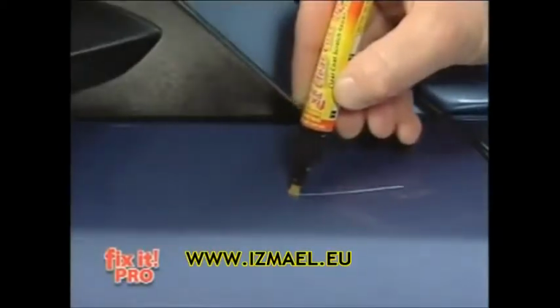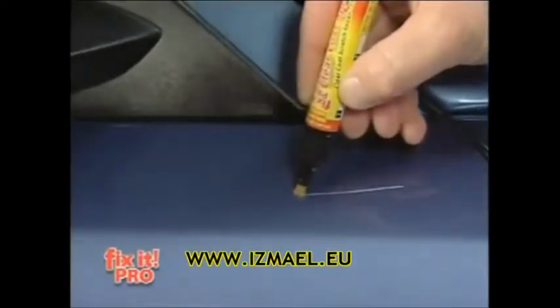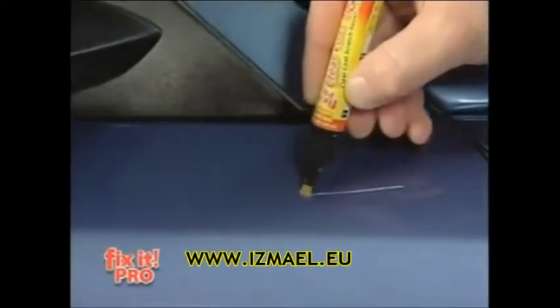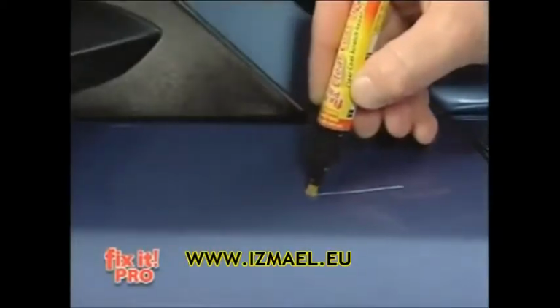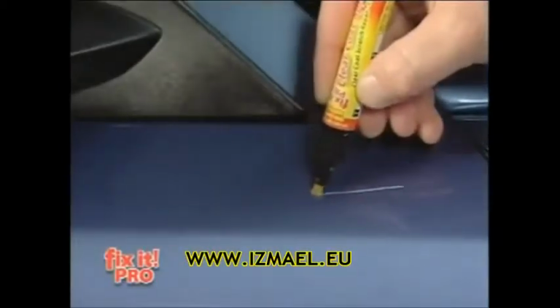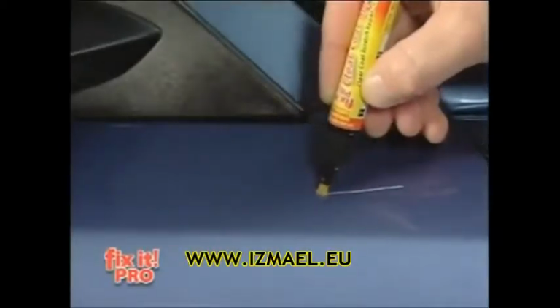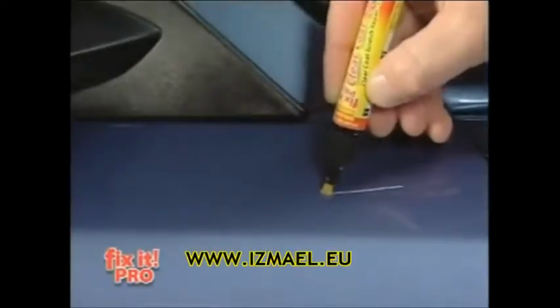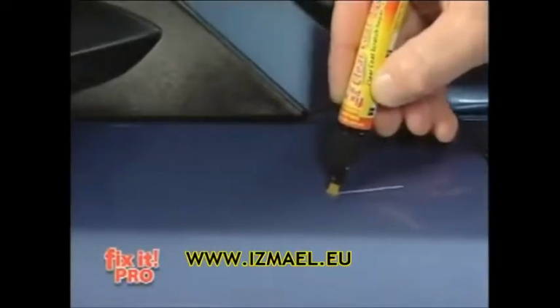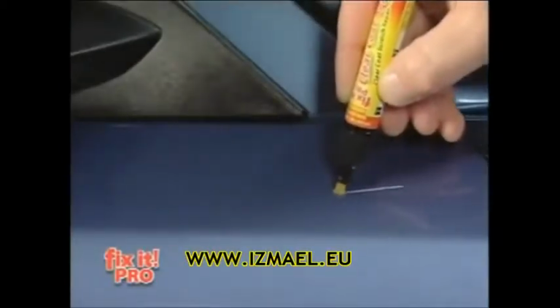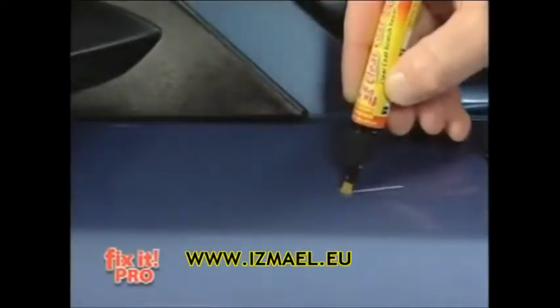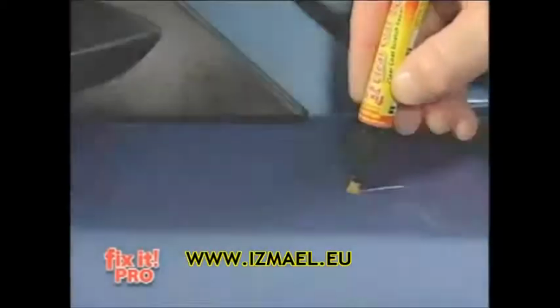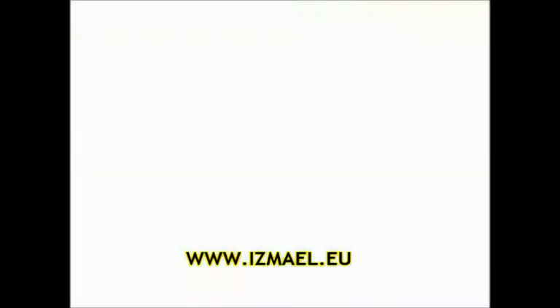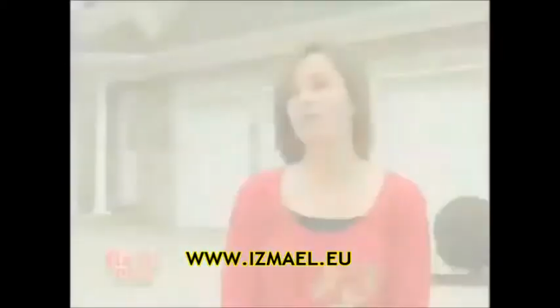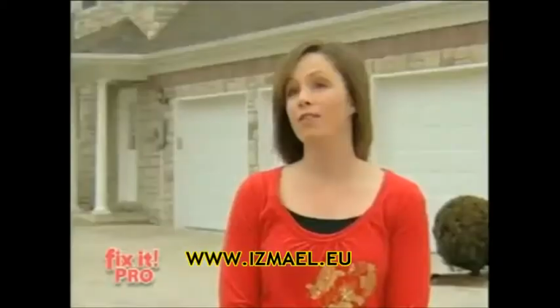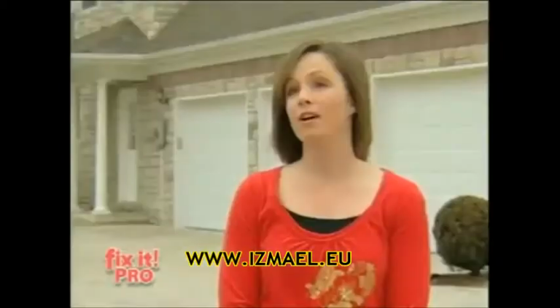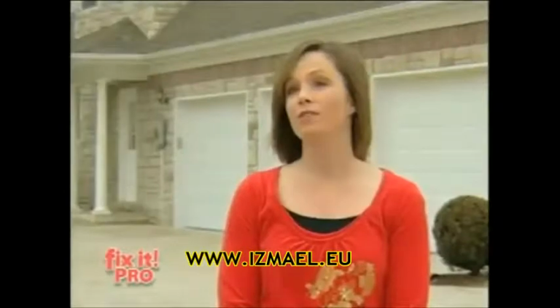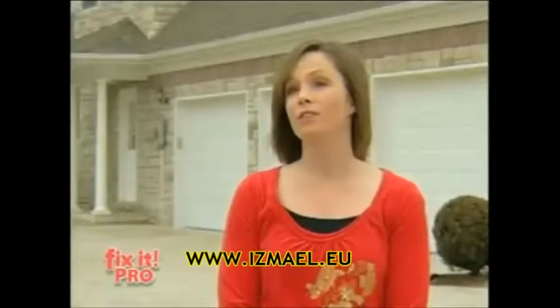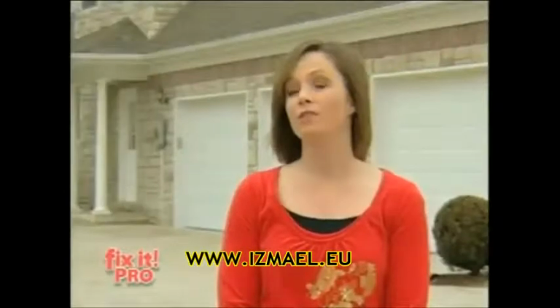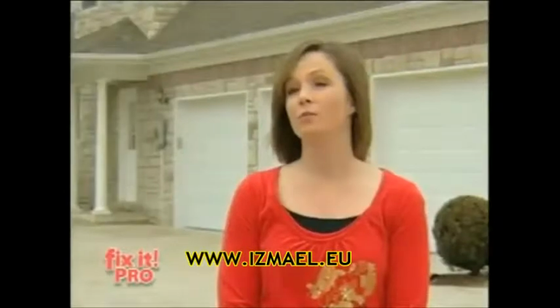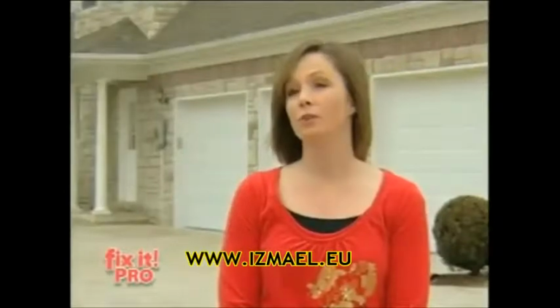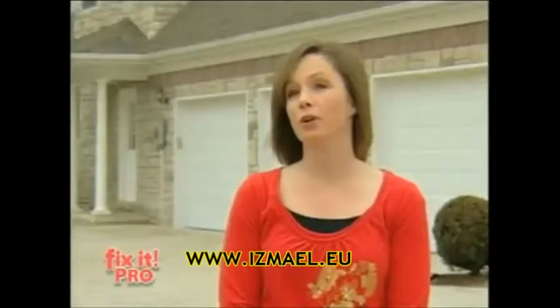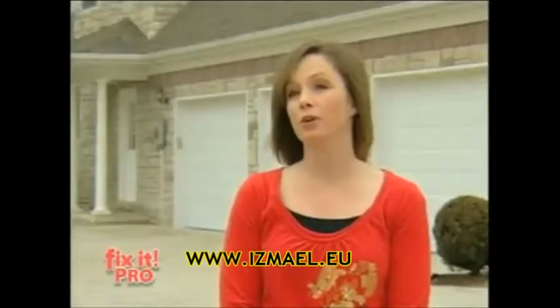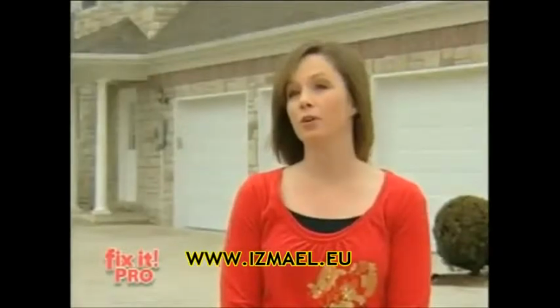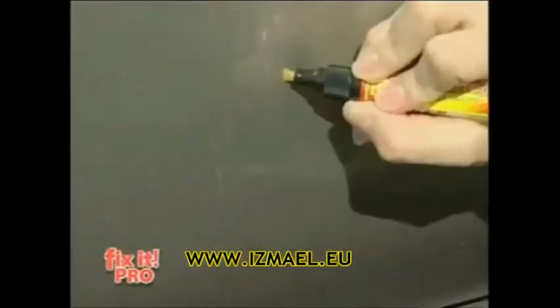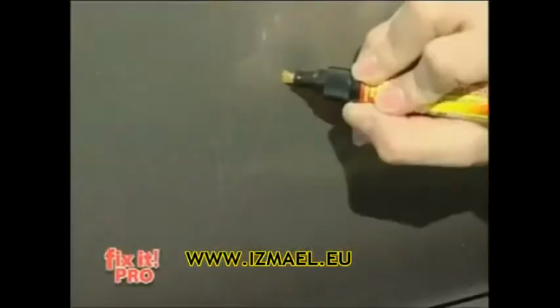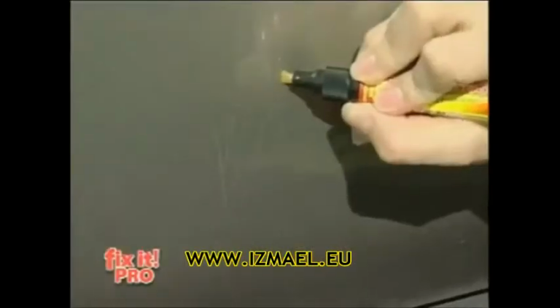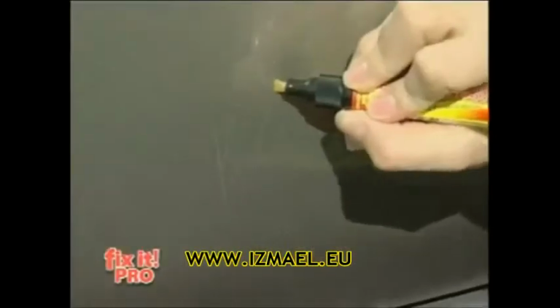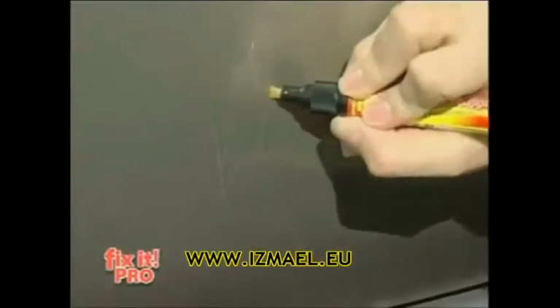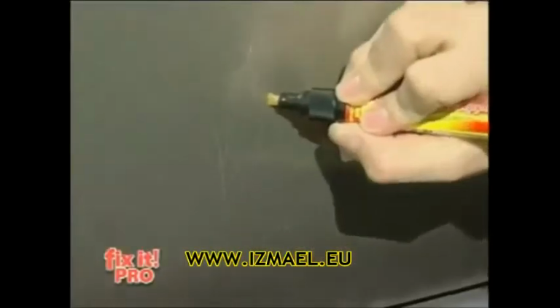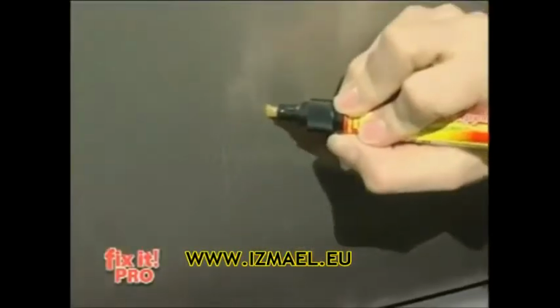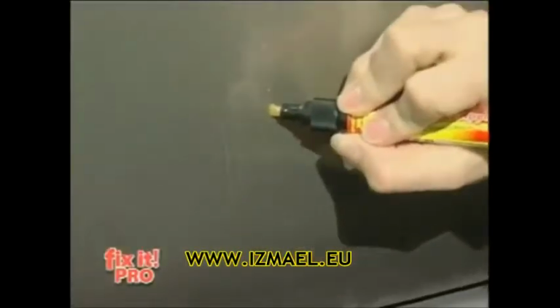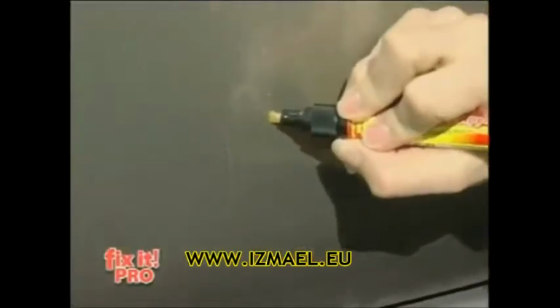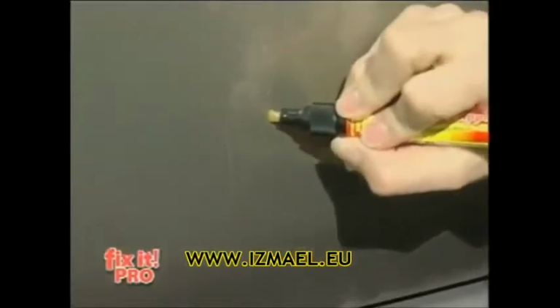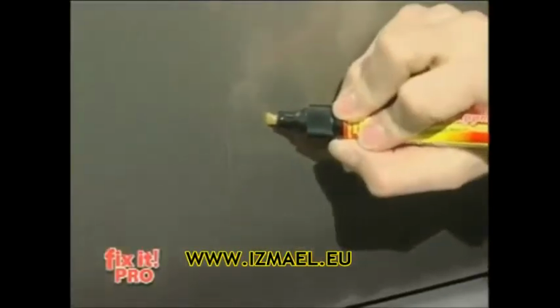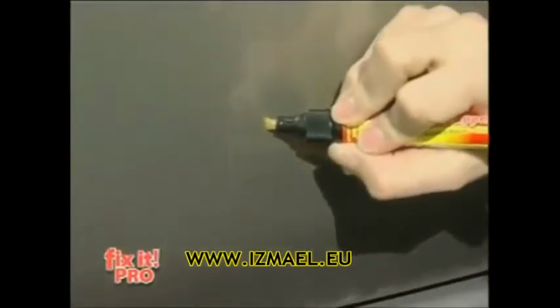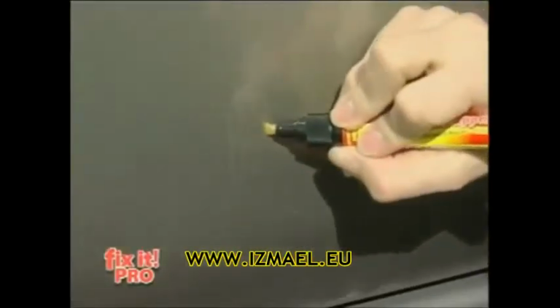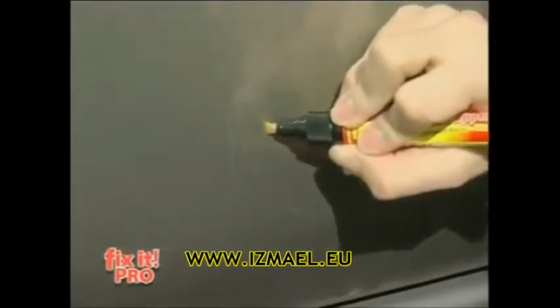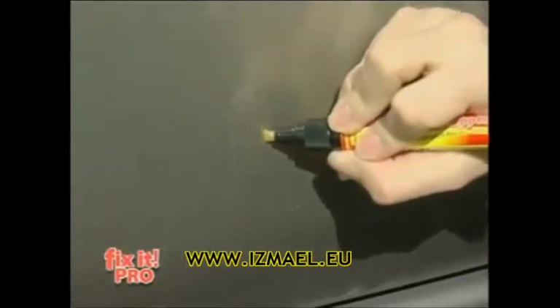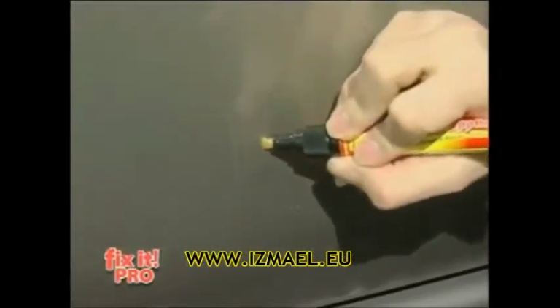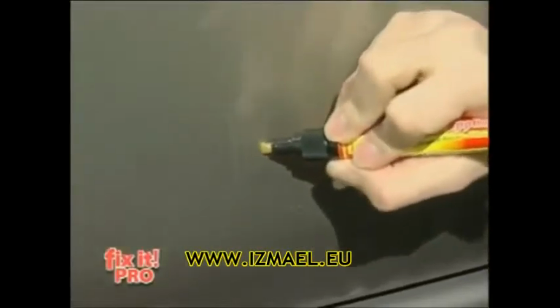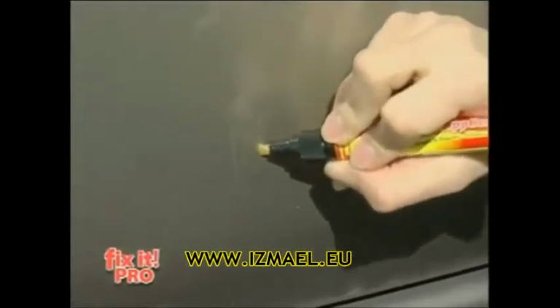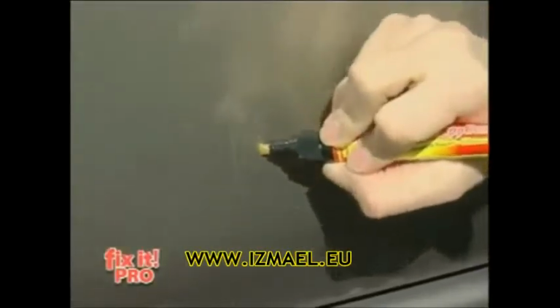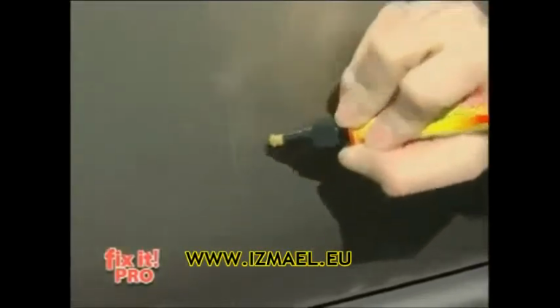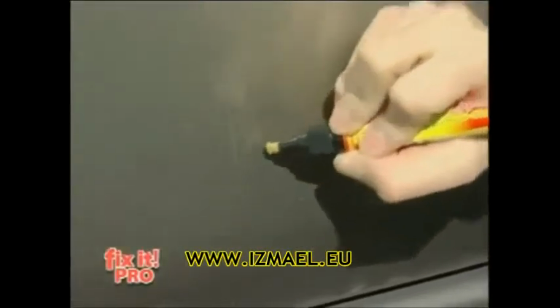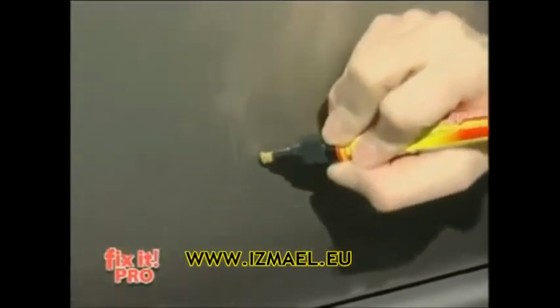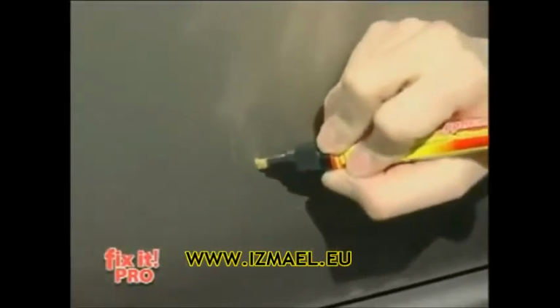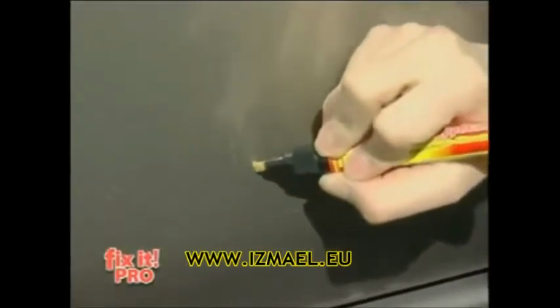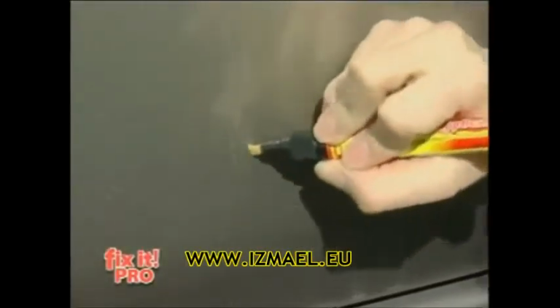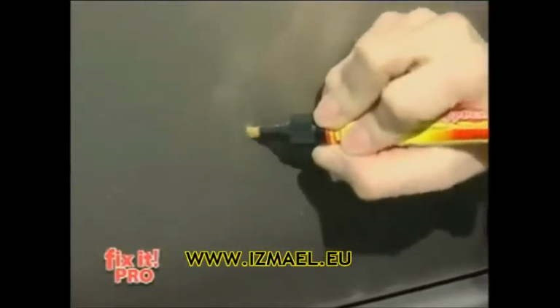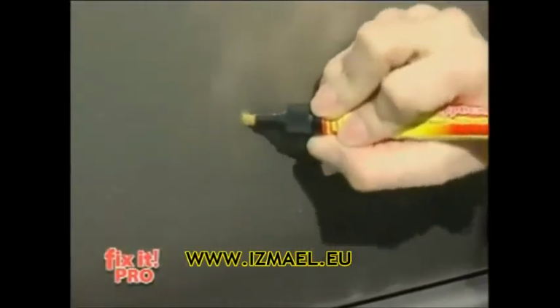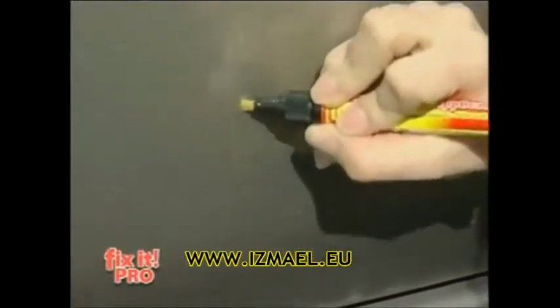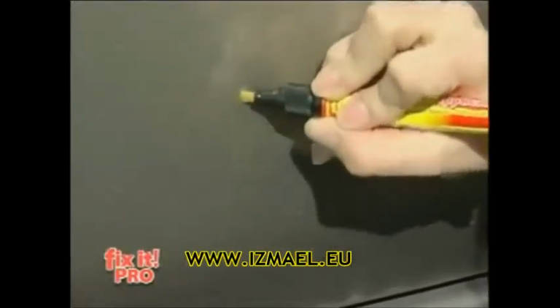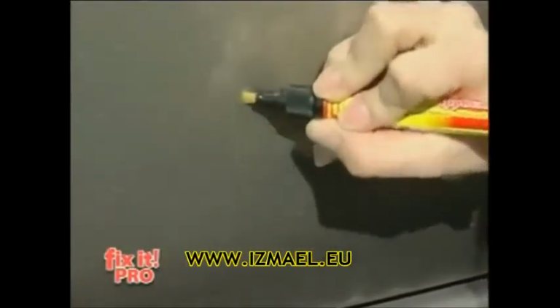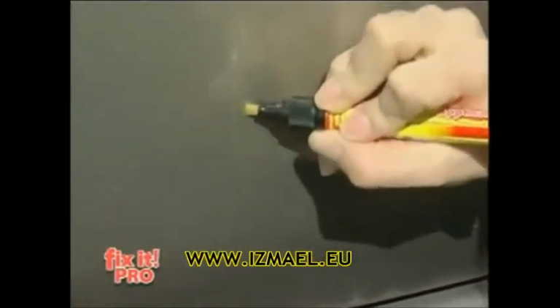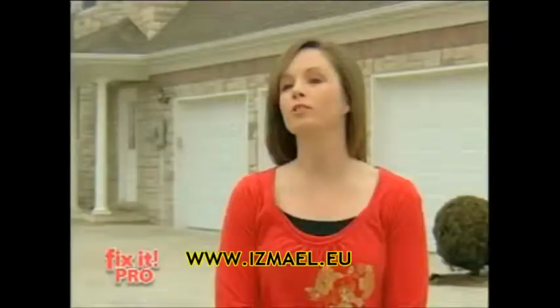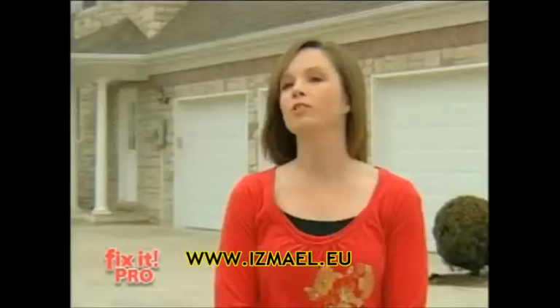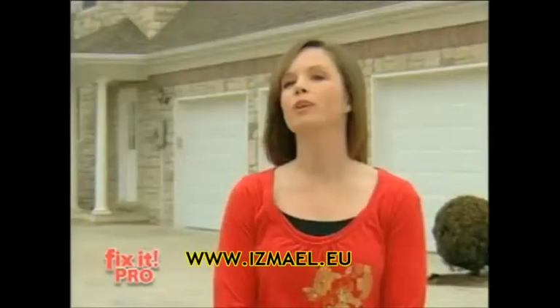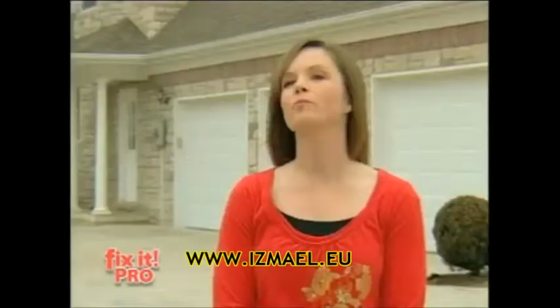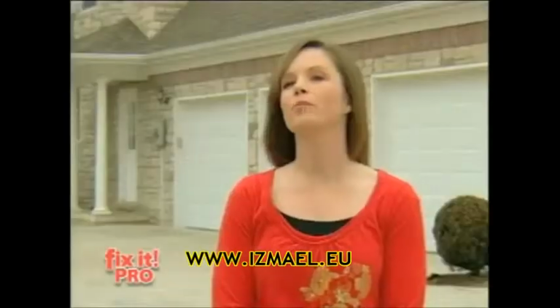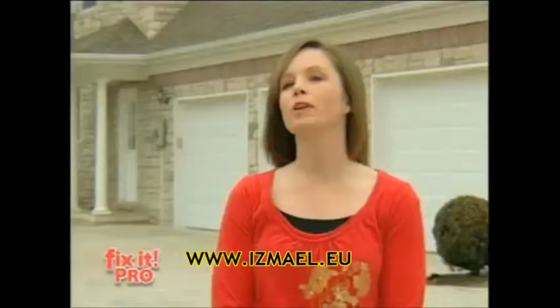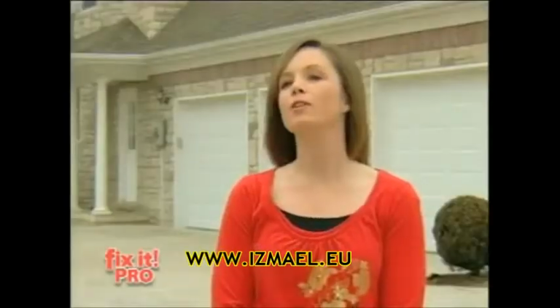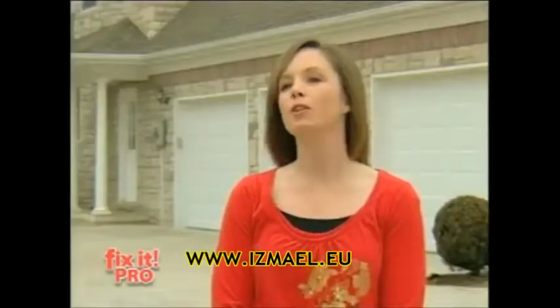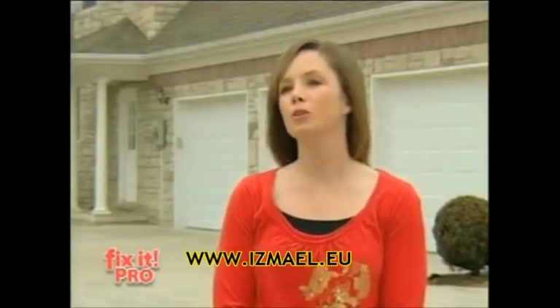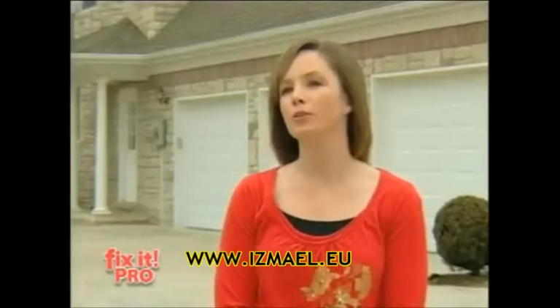It was that simple. I found Fix-It Pro, applied it to the scratches, removed them. Looks wonderful. Looks like brand new.